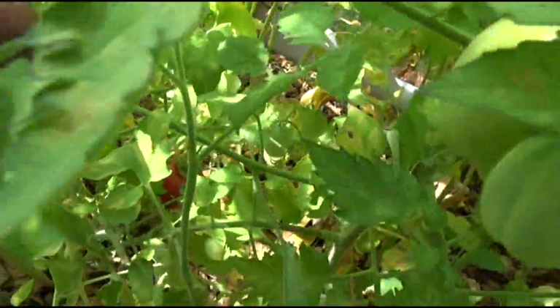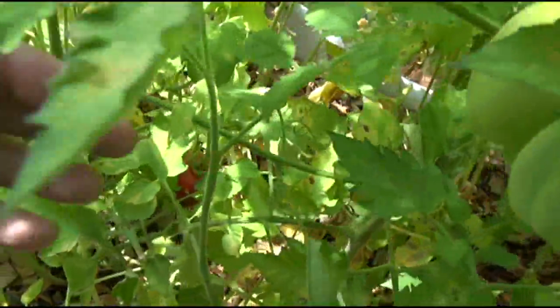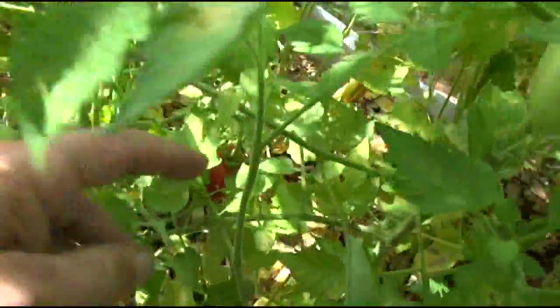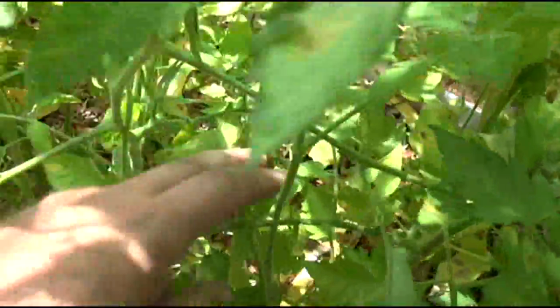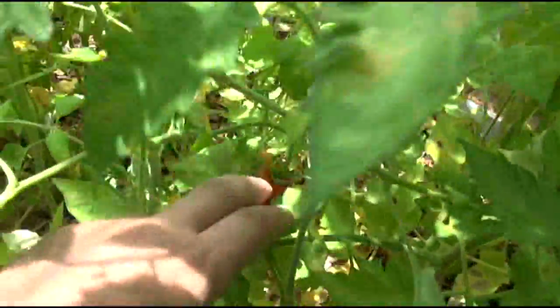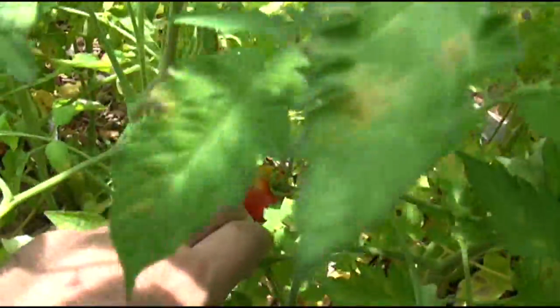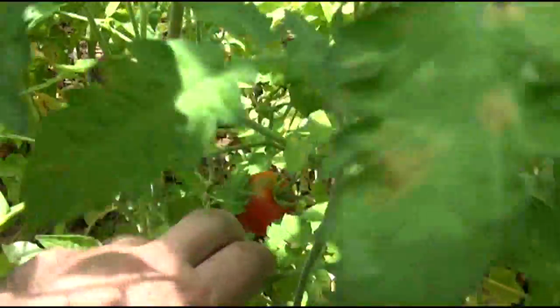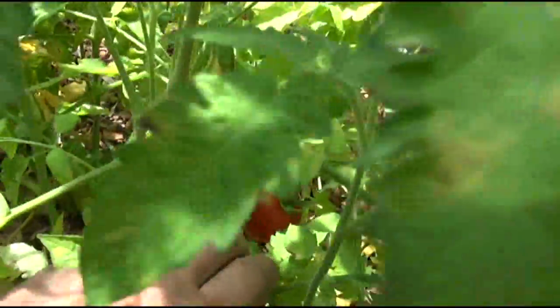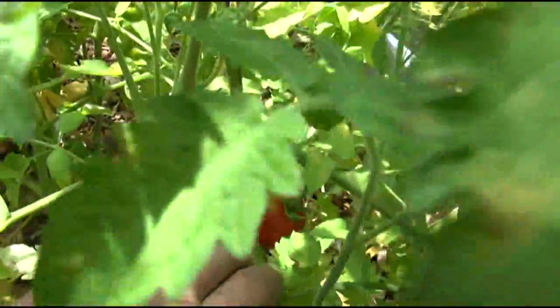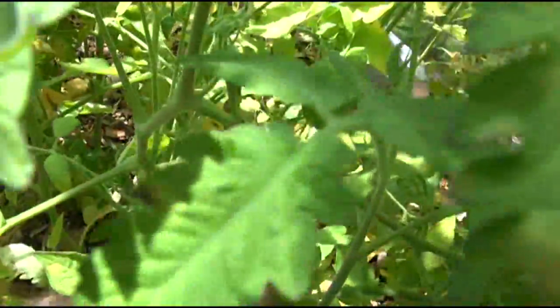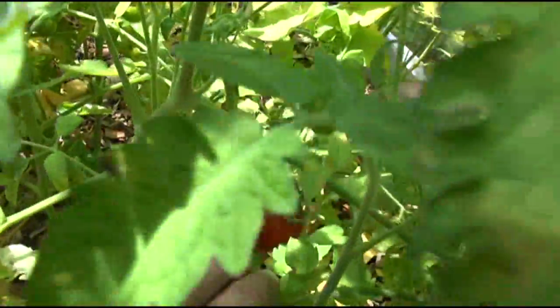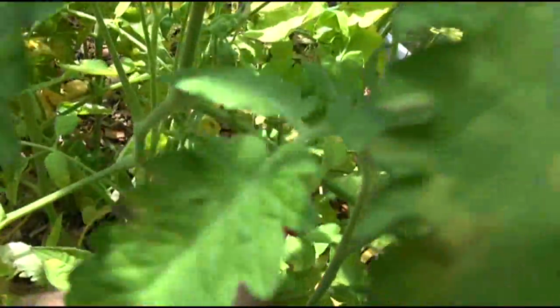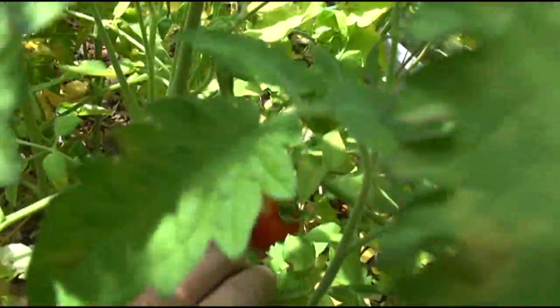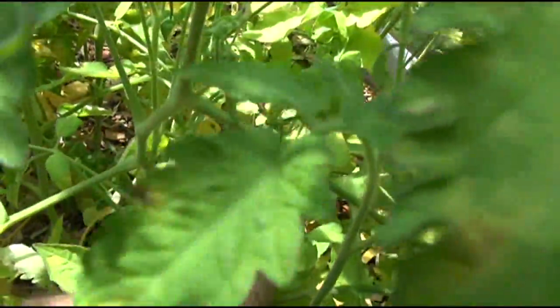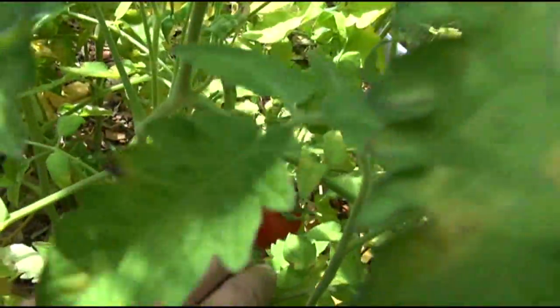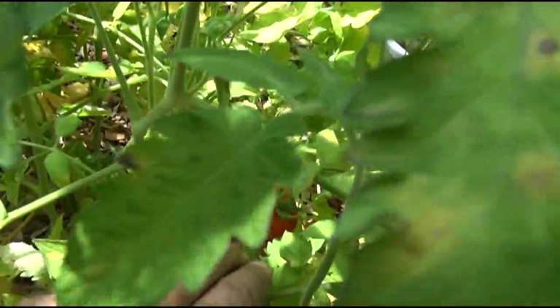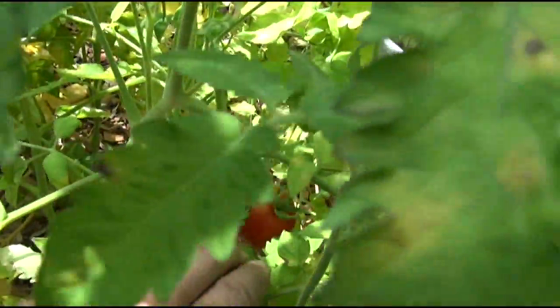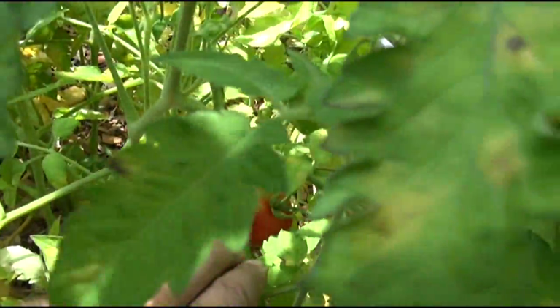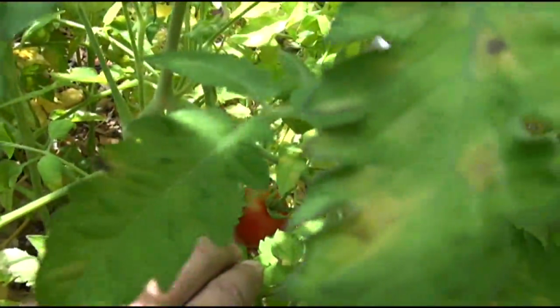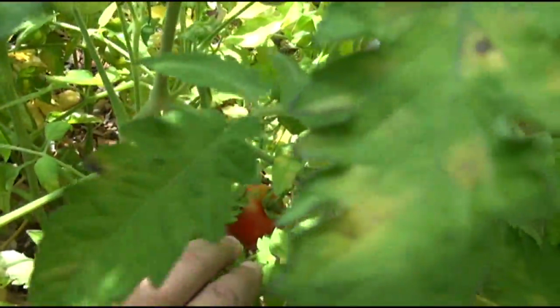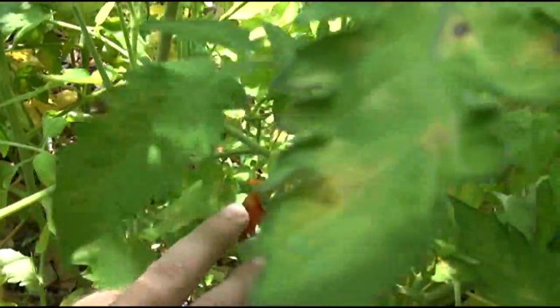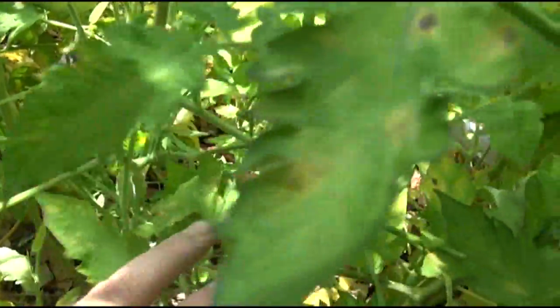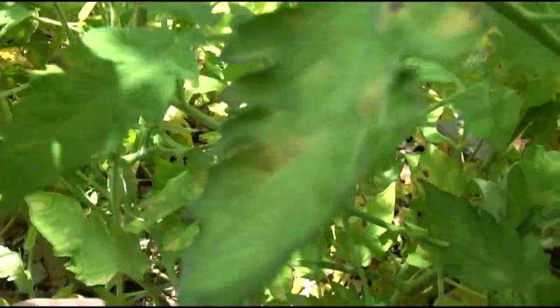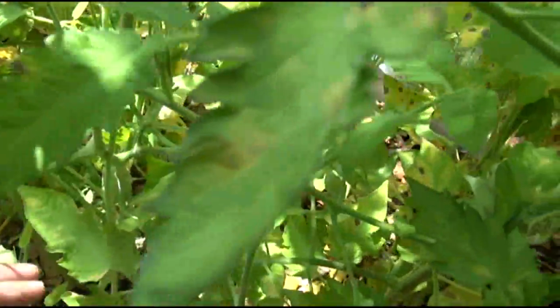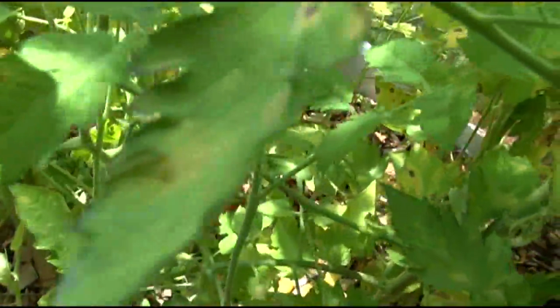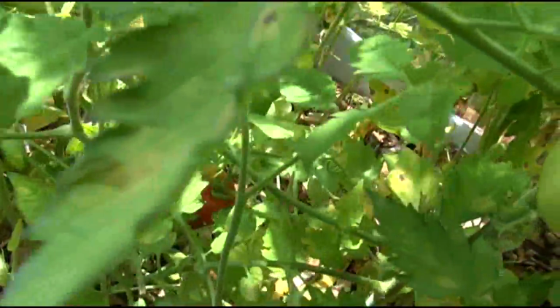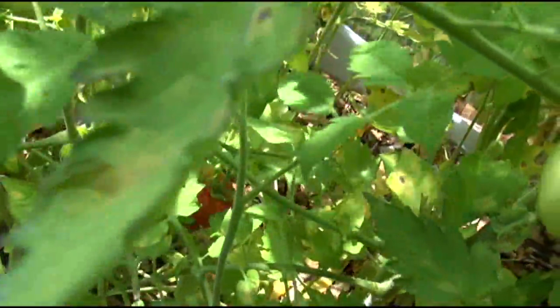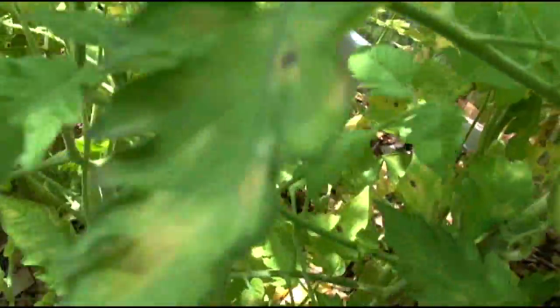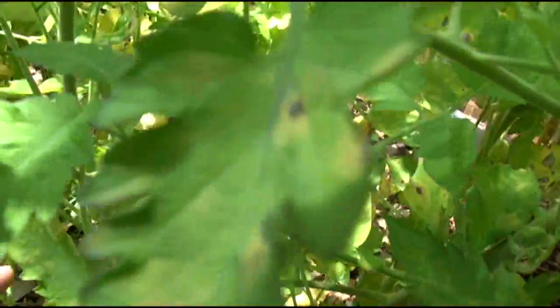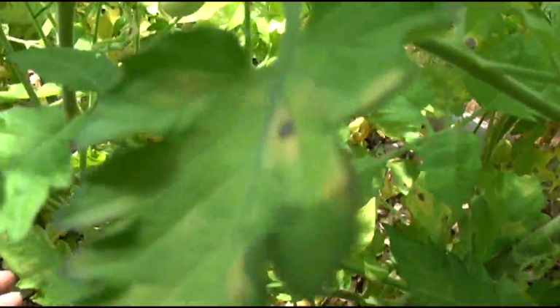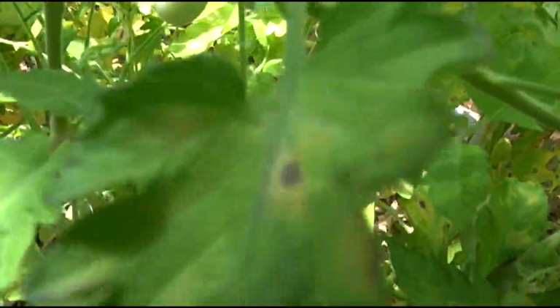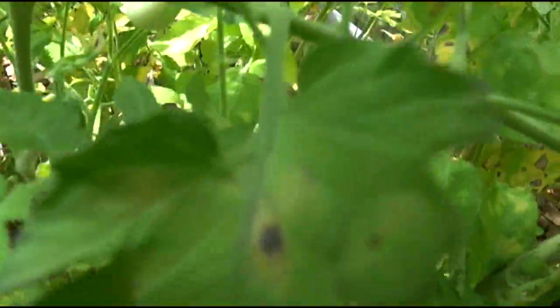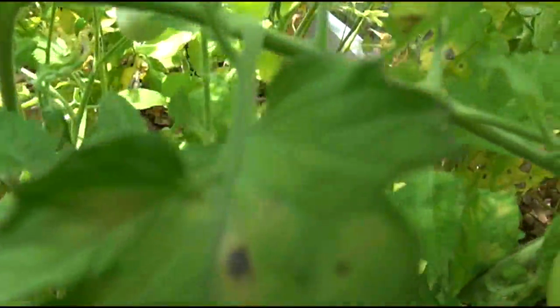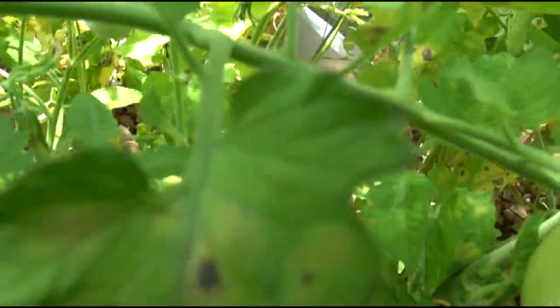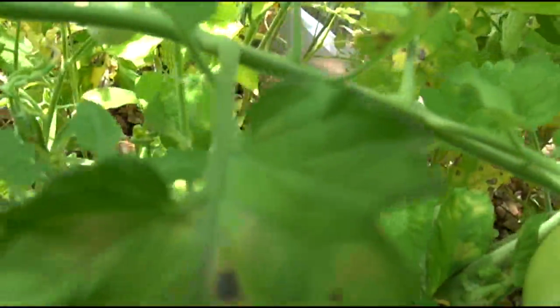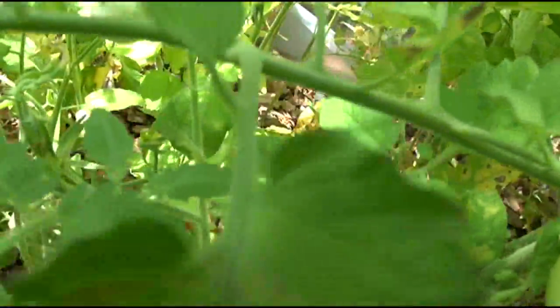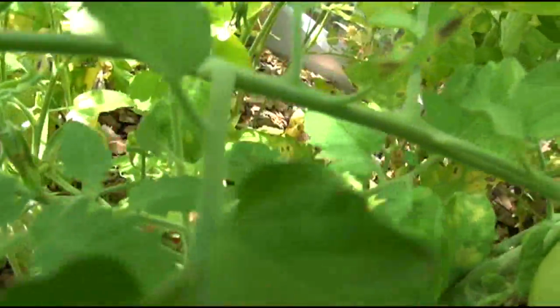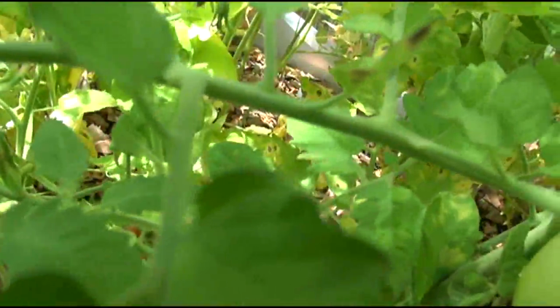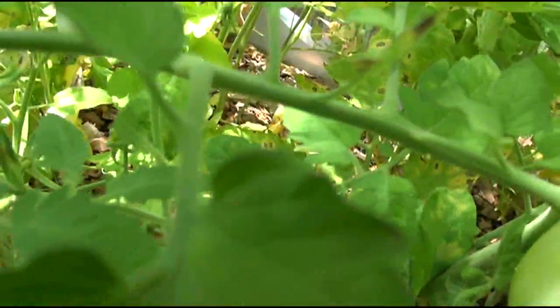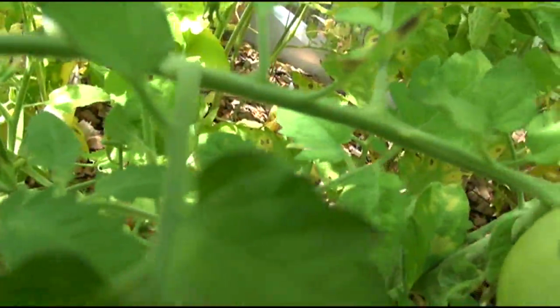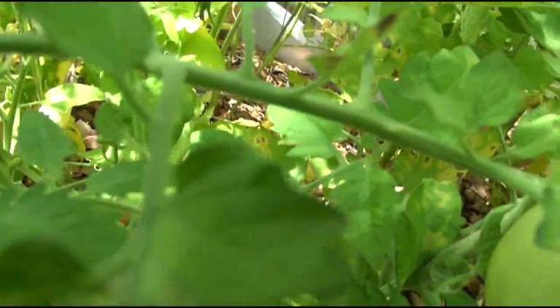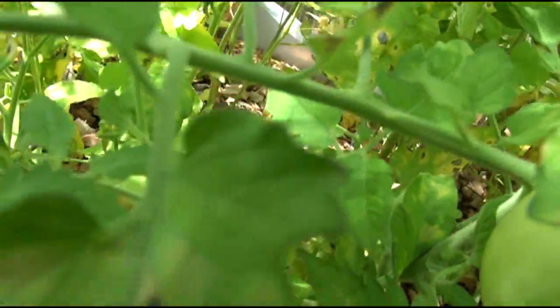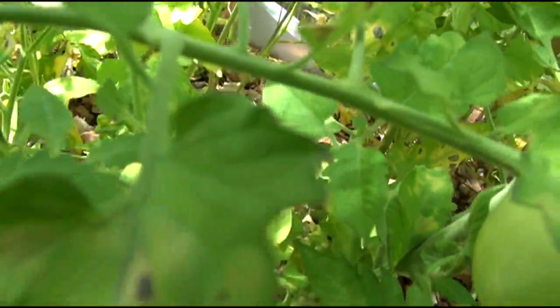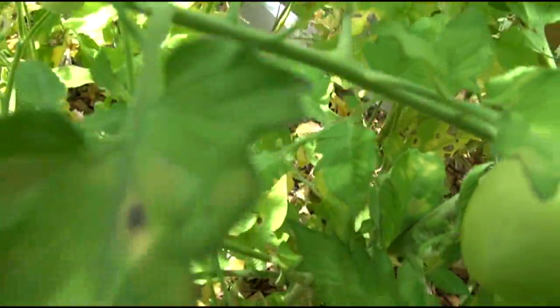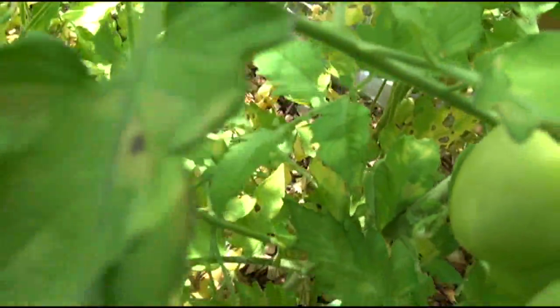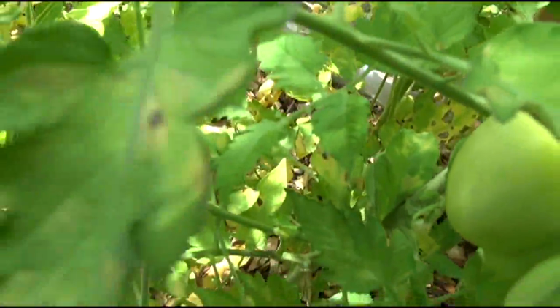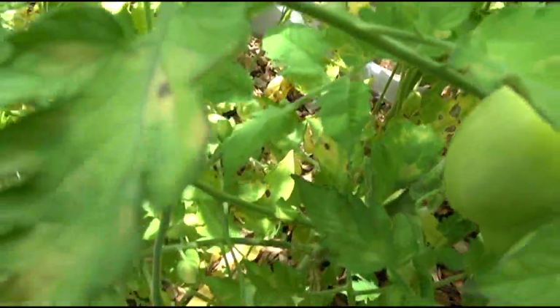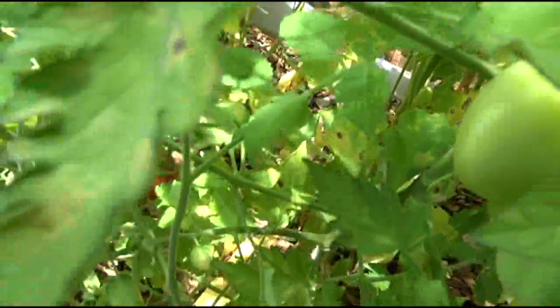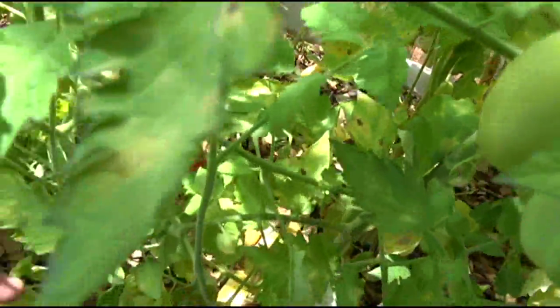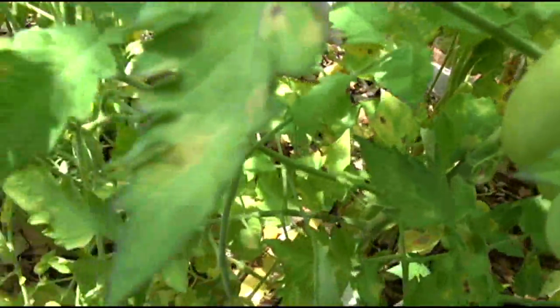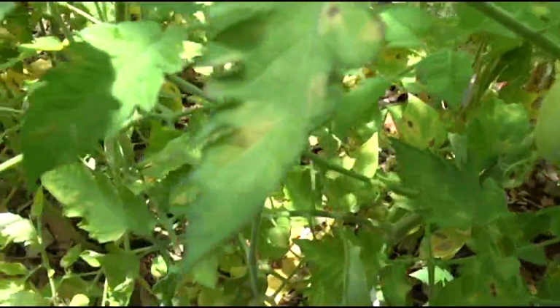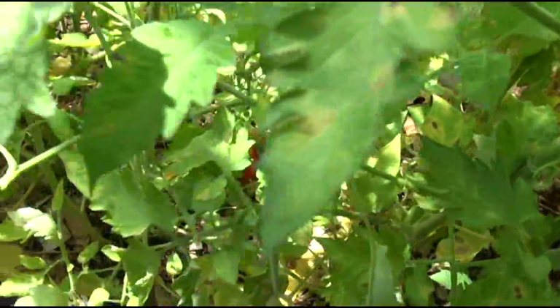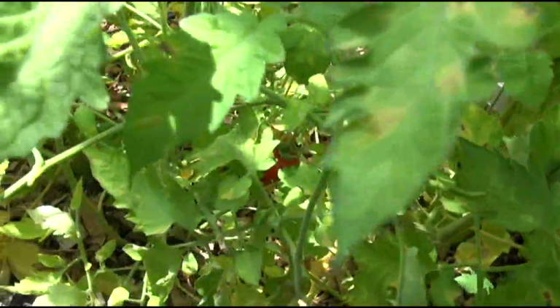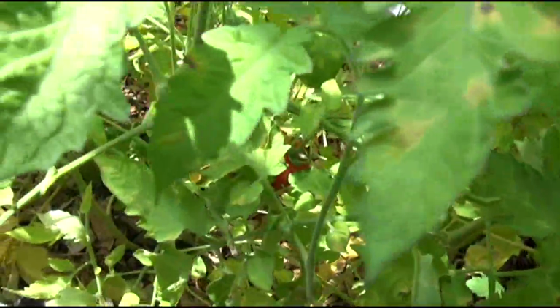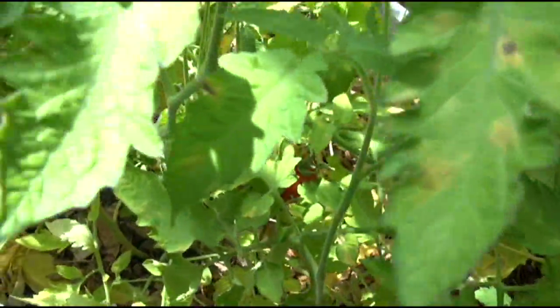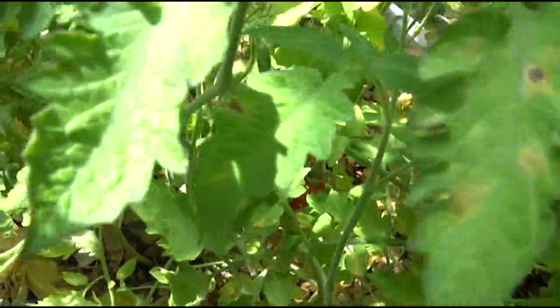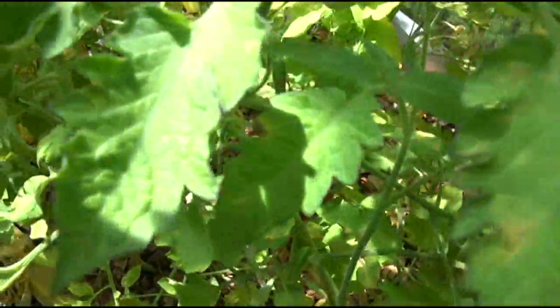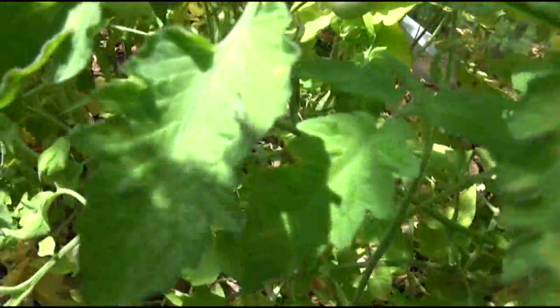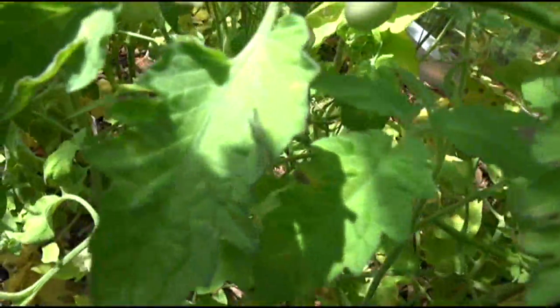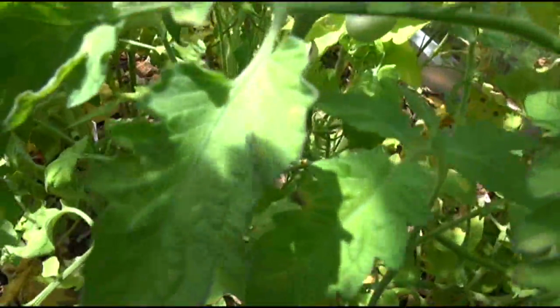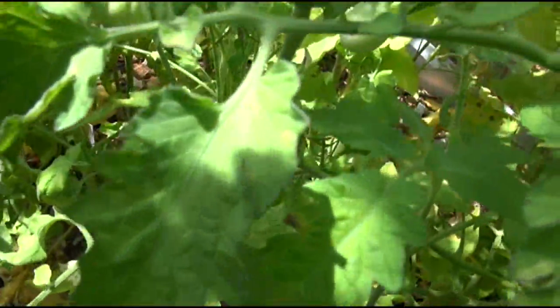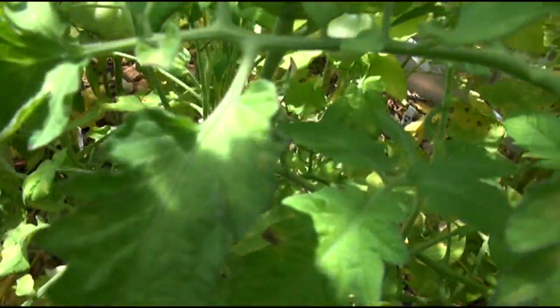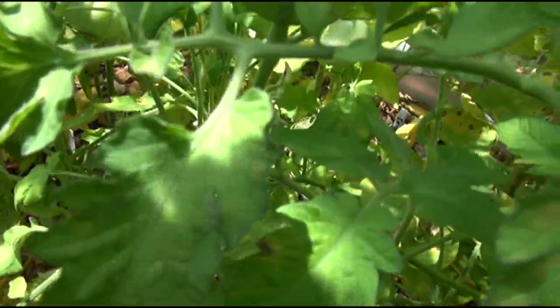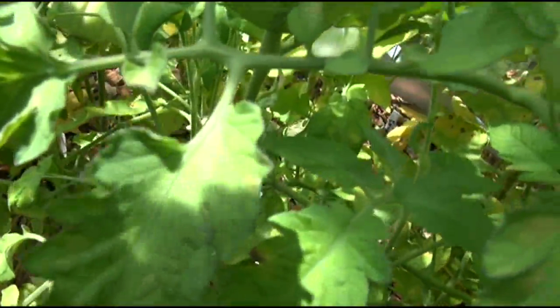I've got another tomato coming up right here. I could probably do a review on that one — and that is the glacier tomato. I think I did a review on that... actually, no. We've got one more glacier coming out there.